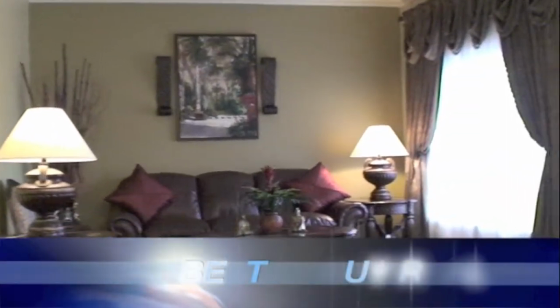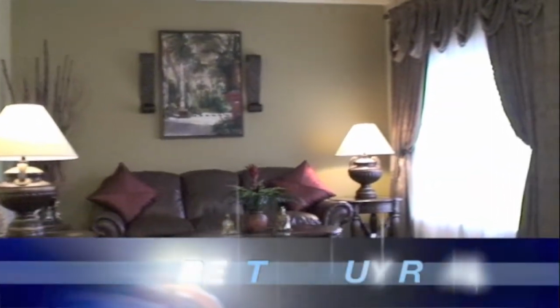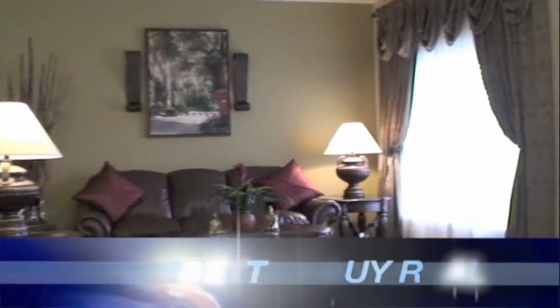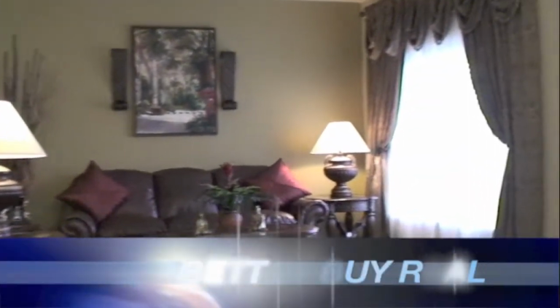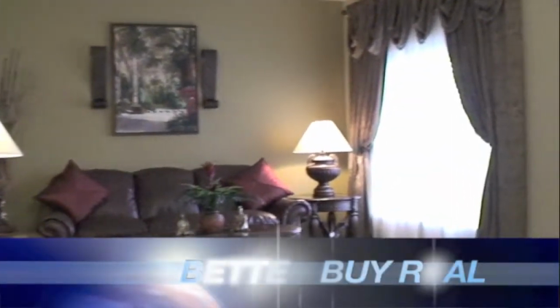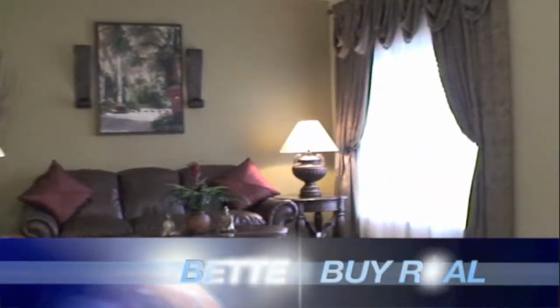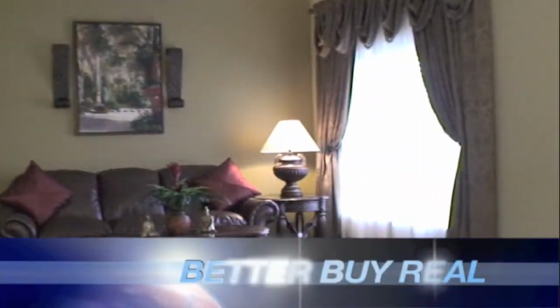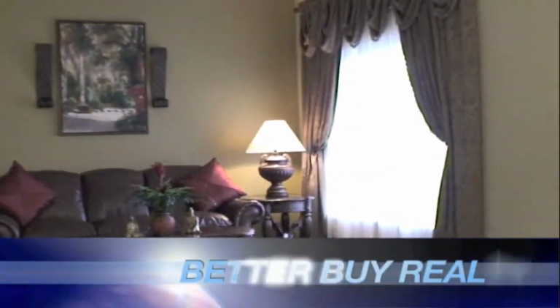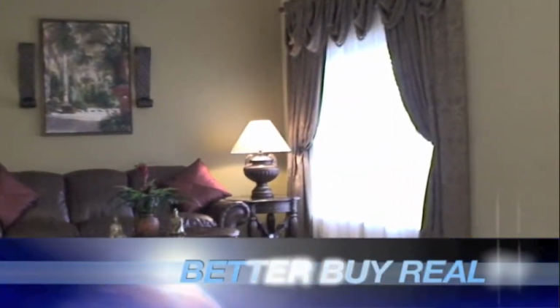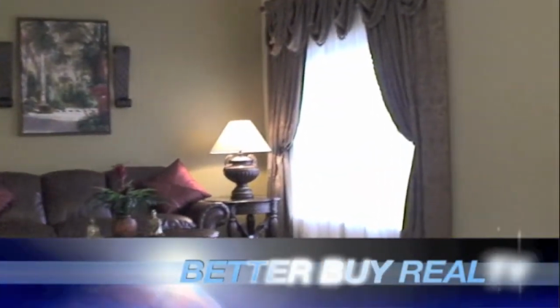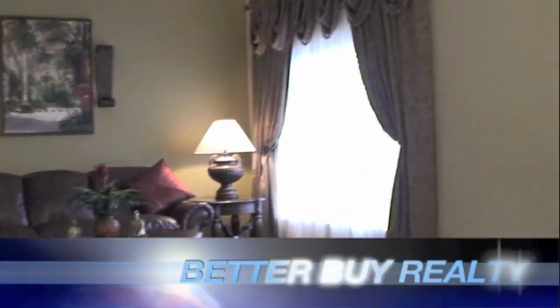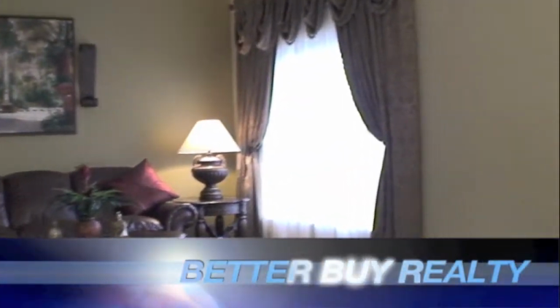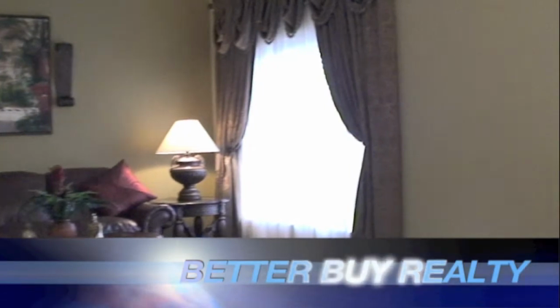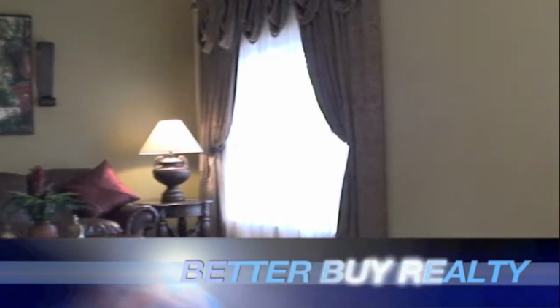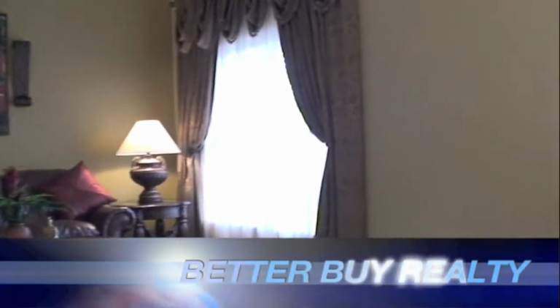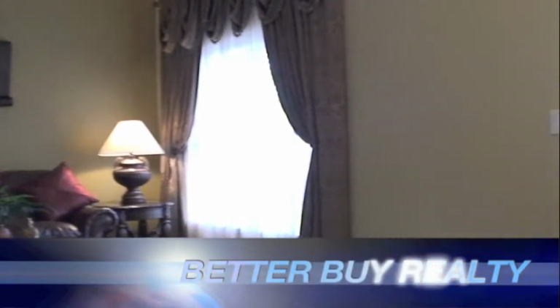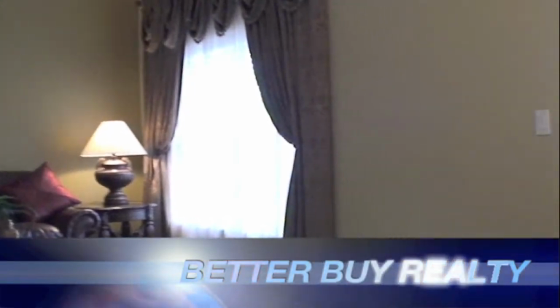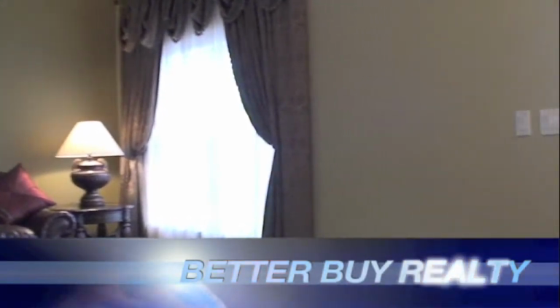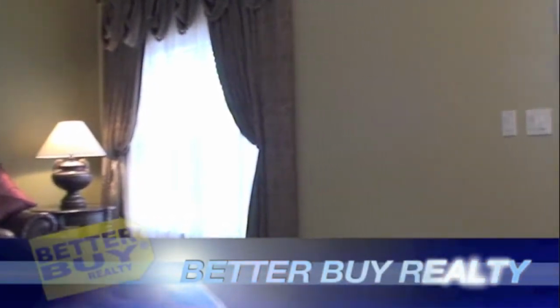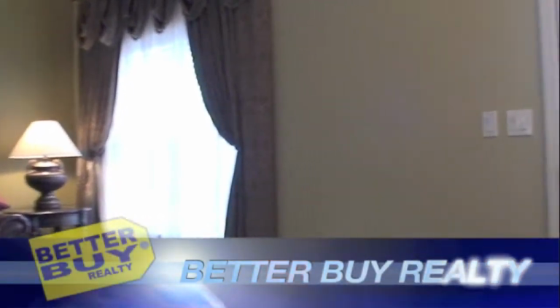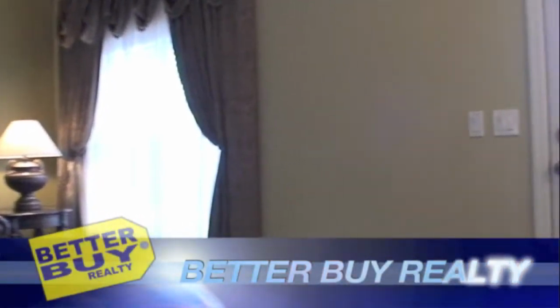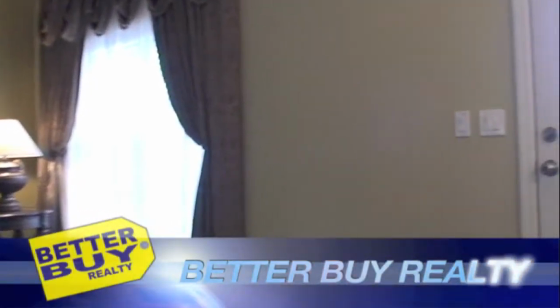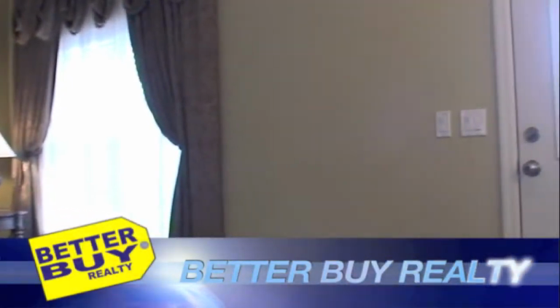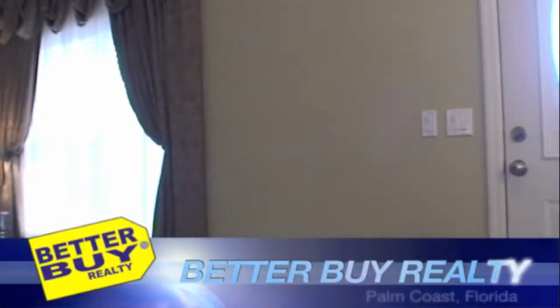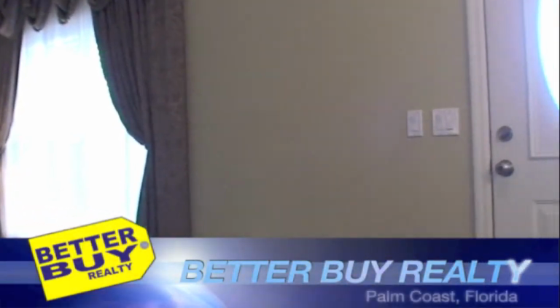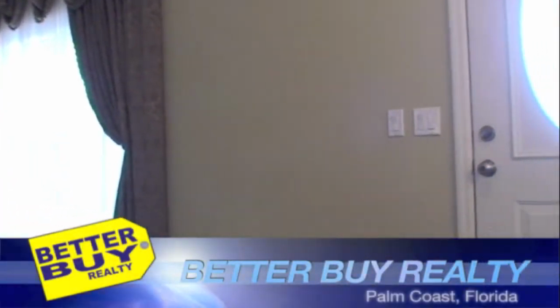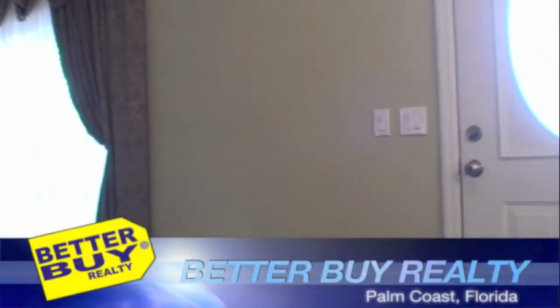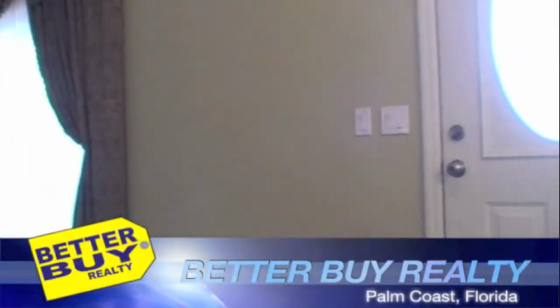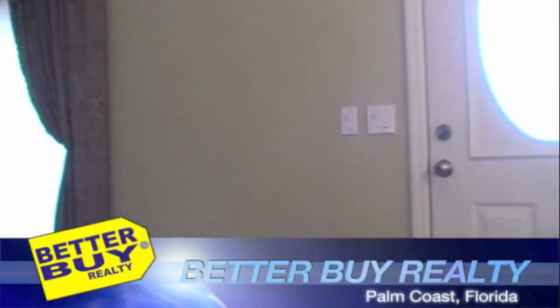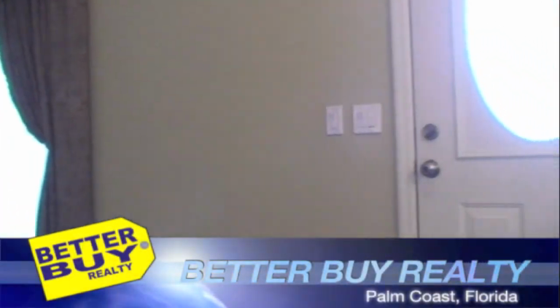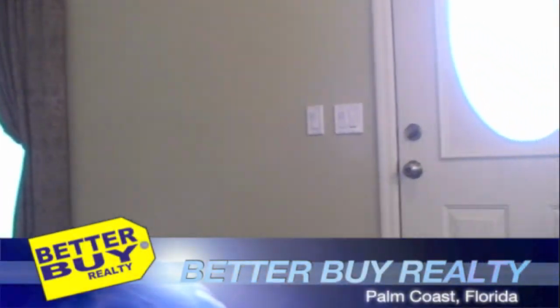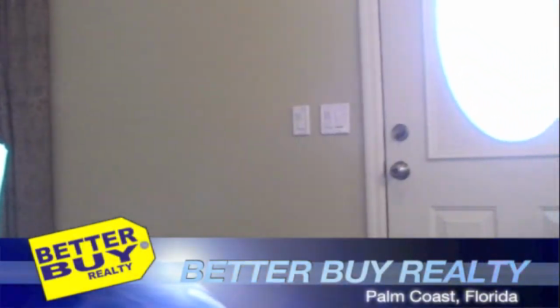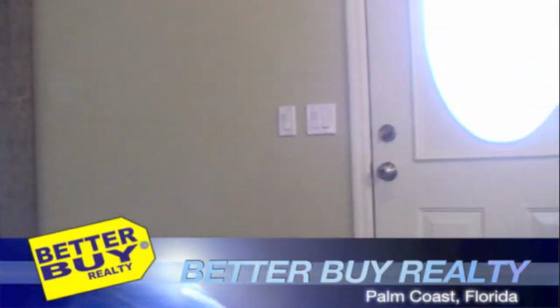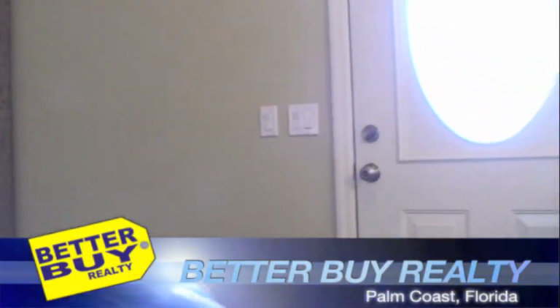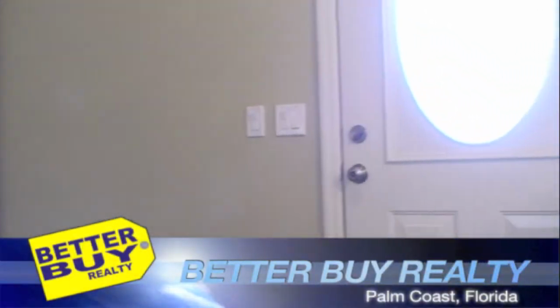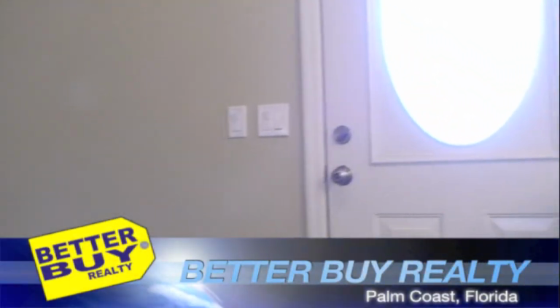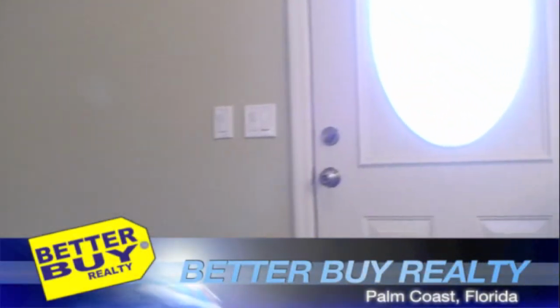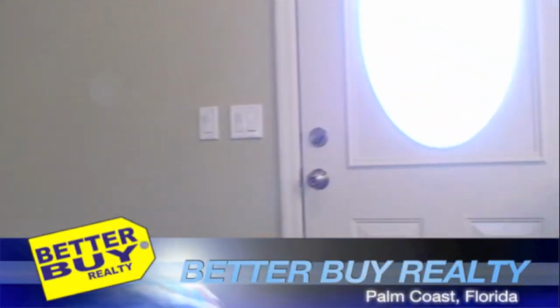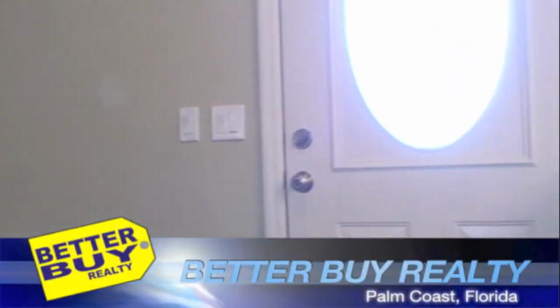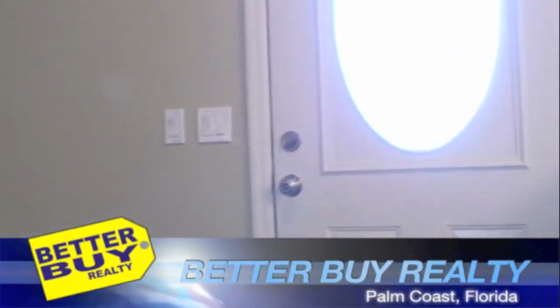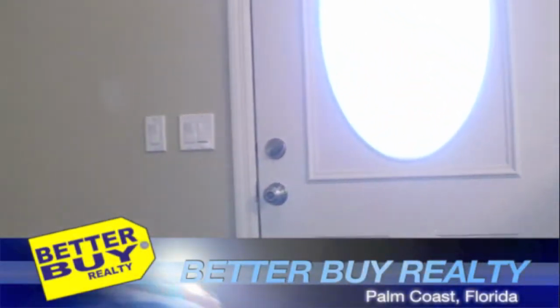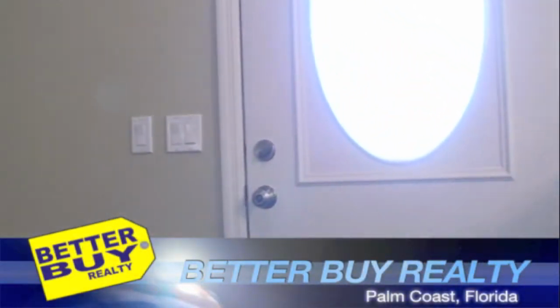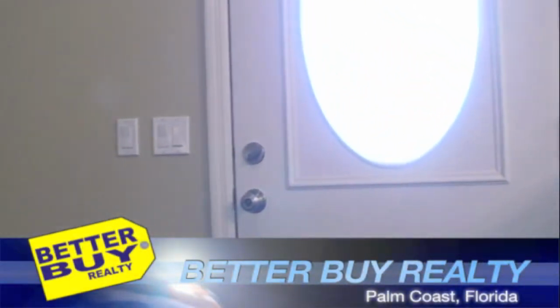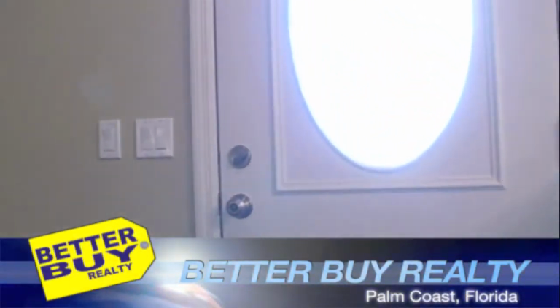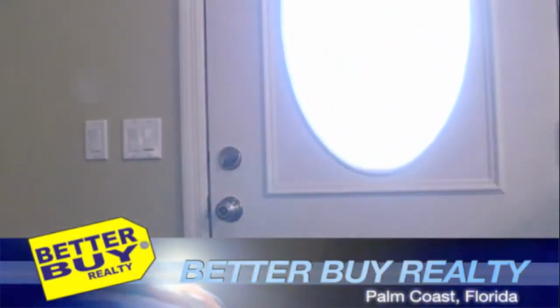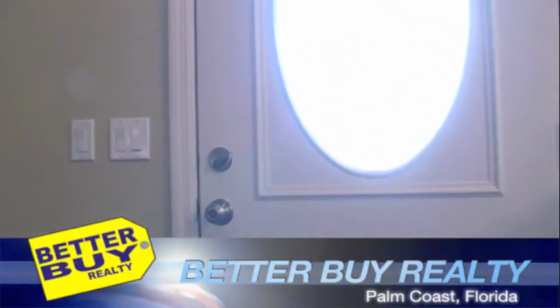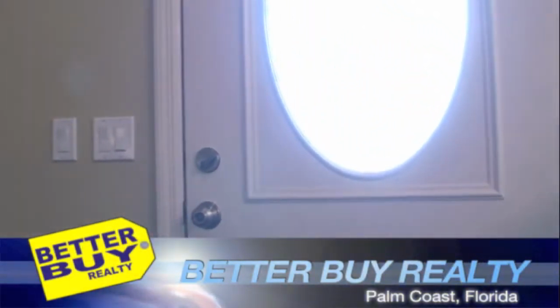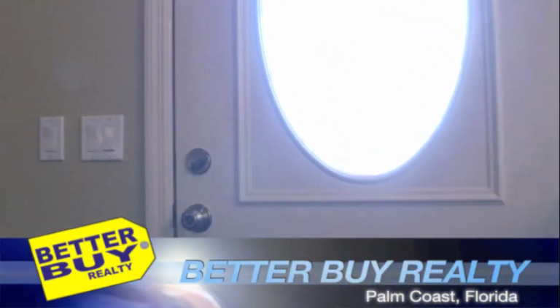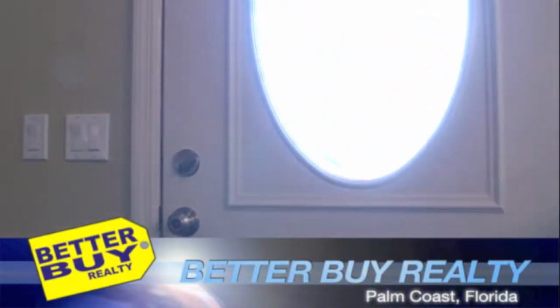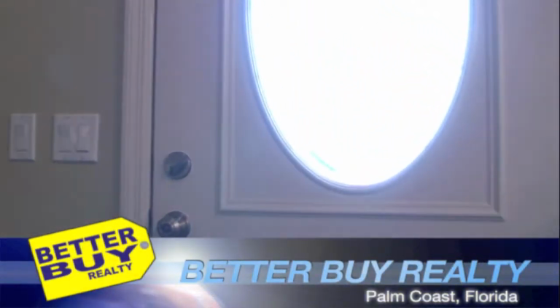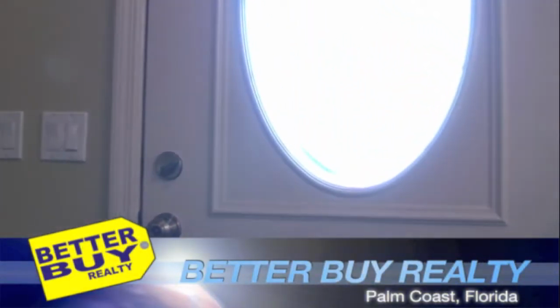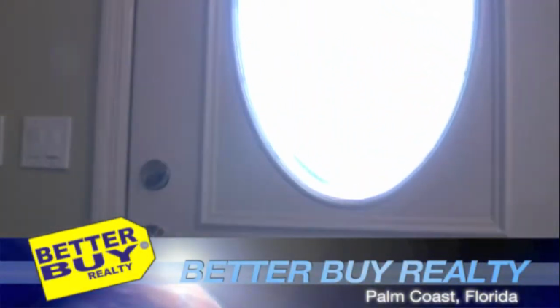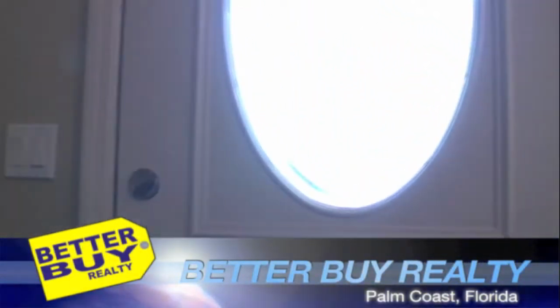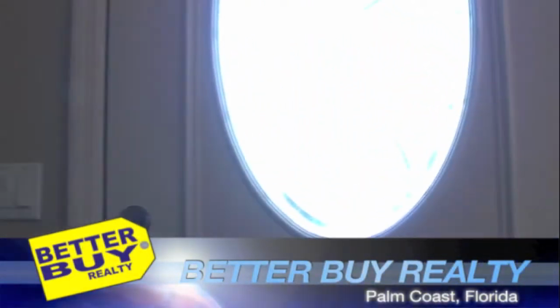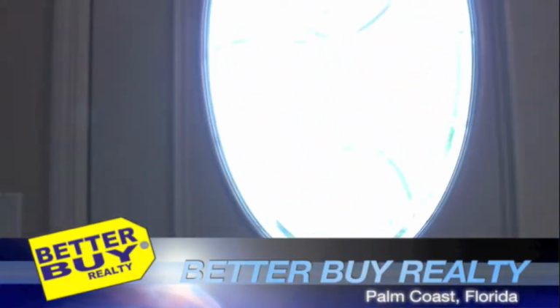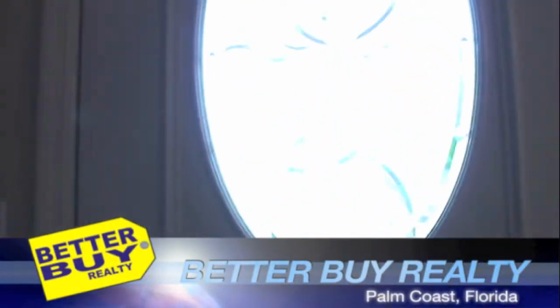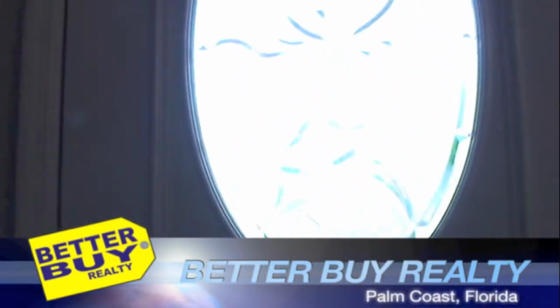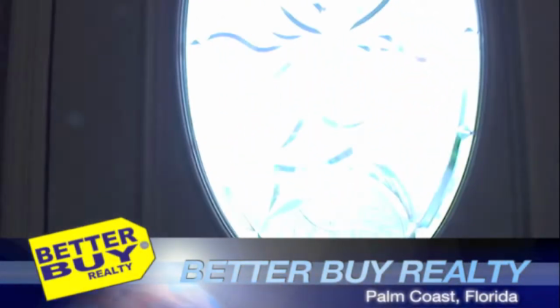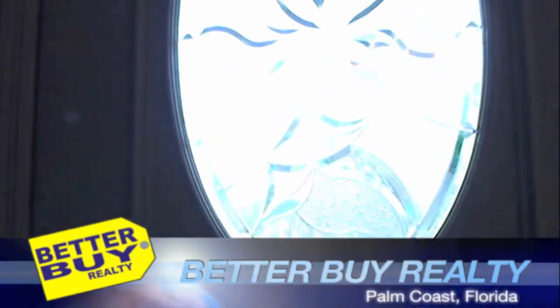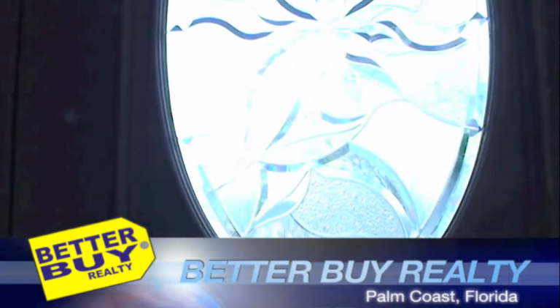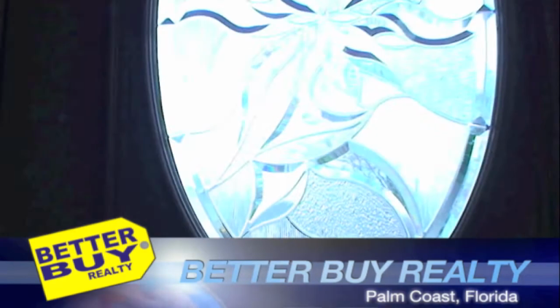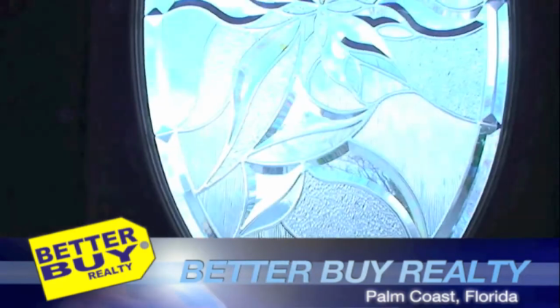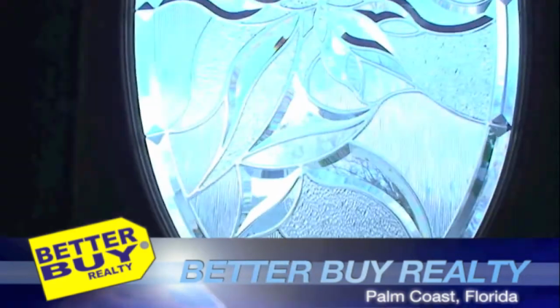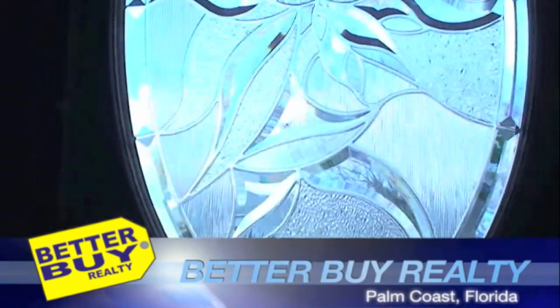Now I'm going to take you outside so we can see the backyard one last time. Oh yeah, look at that beautiful inlaid glass door.